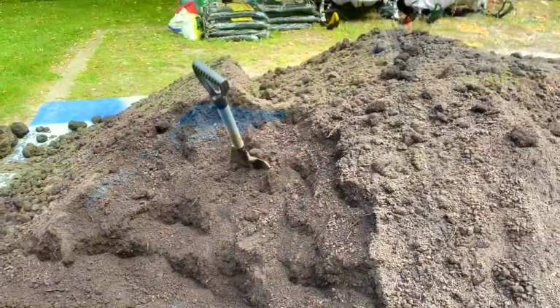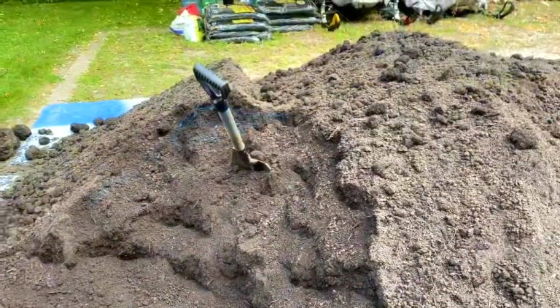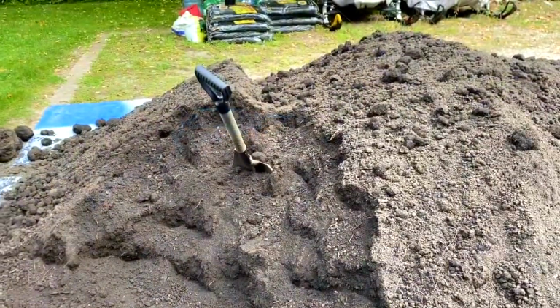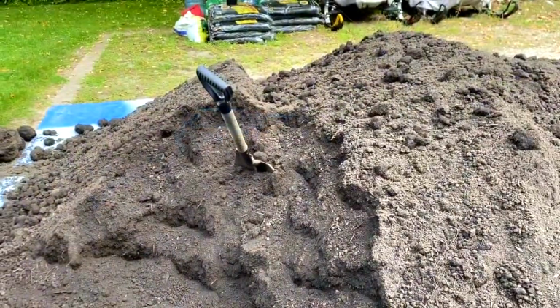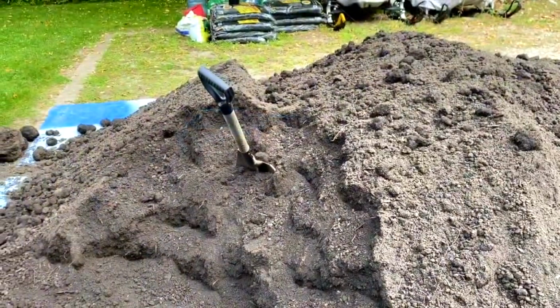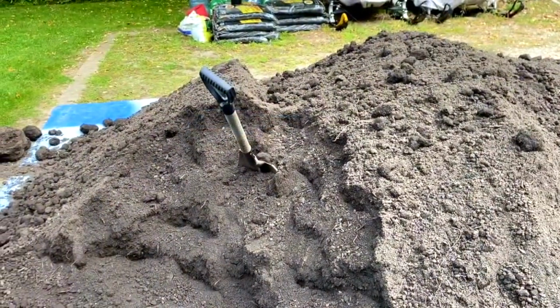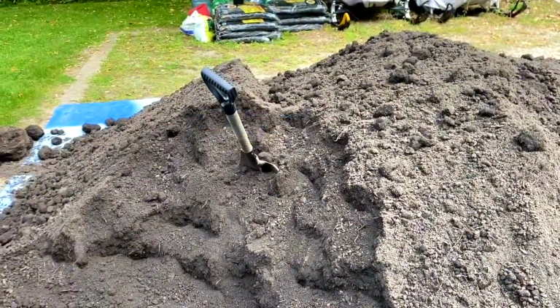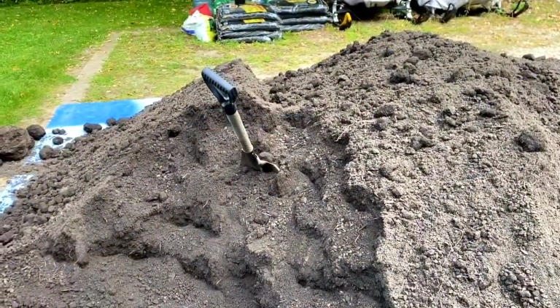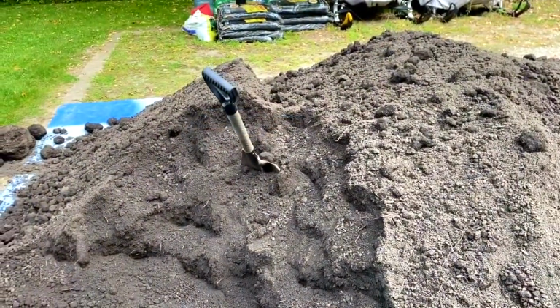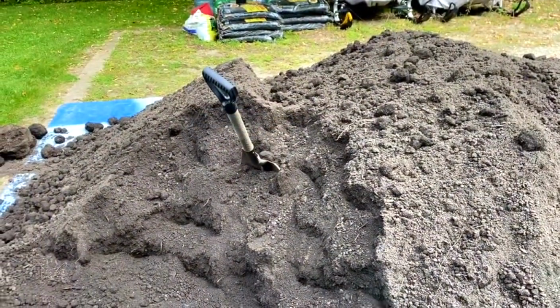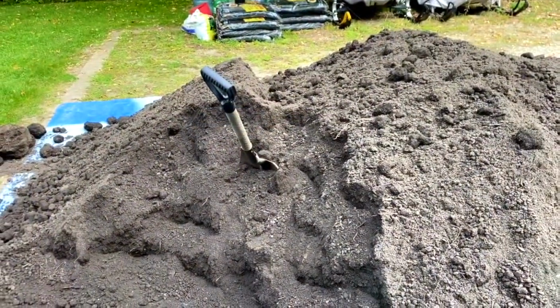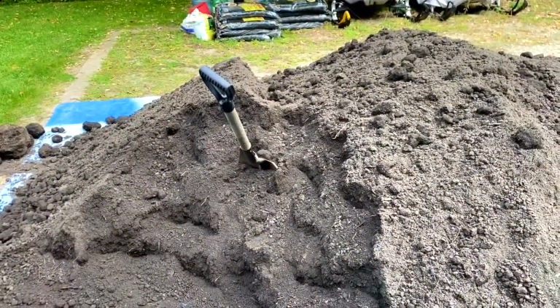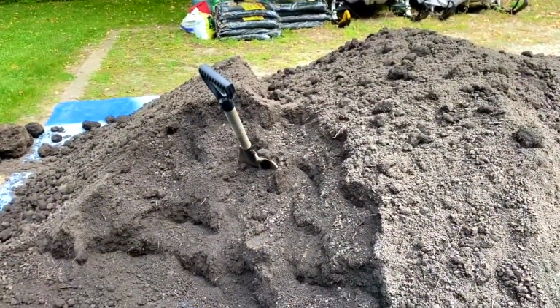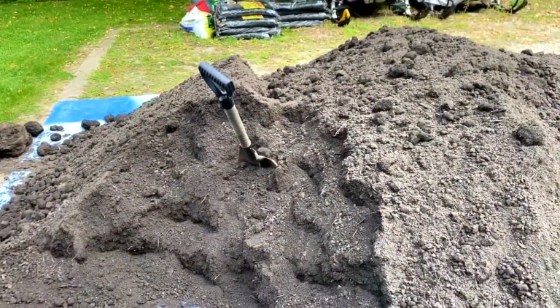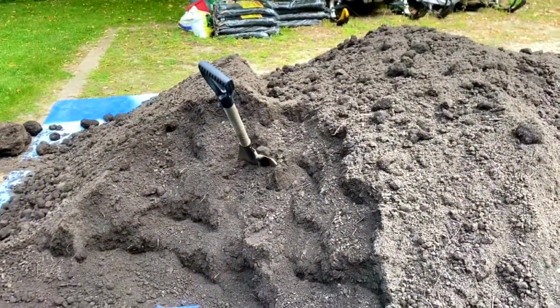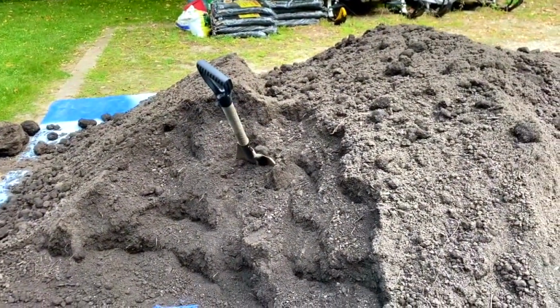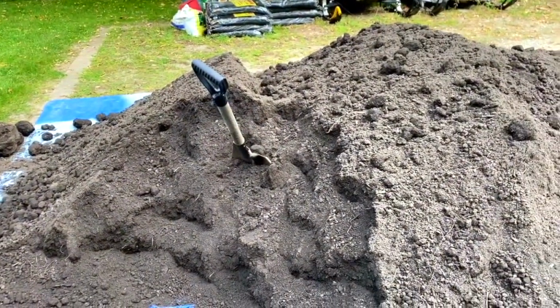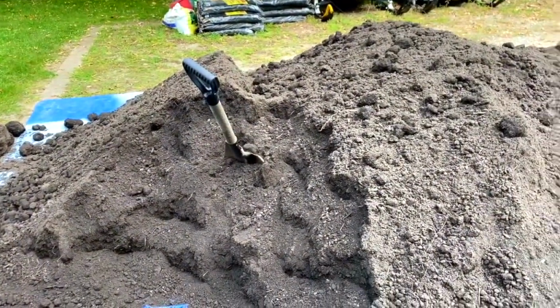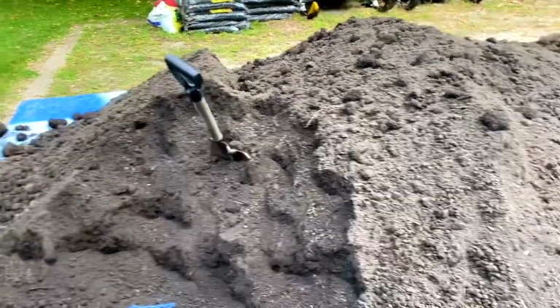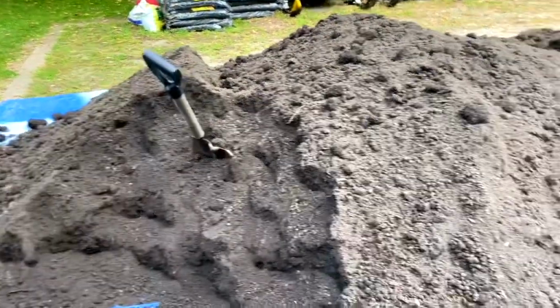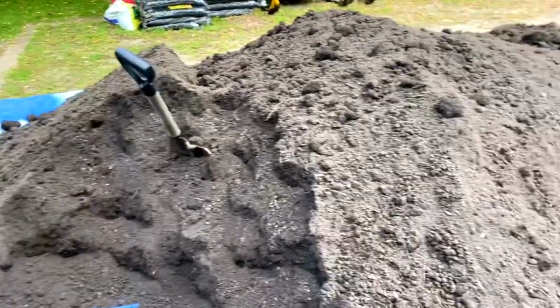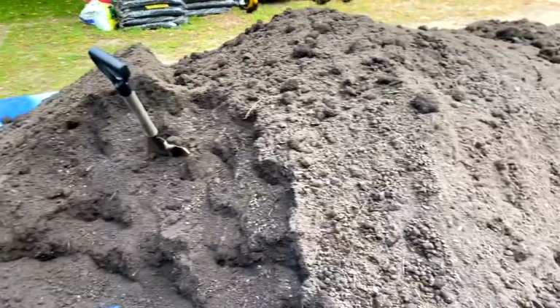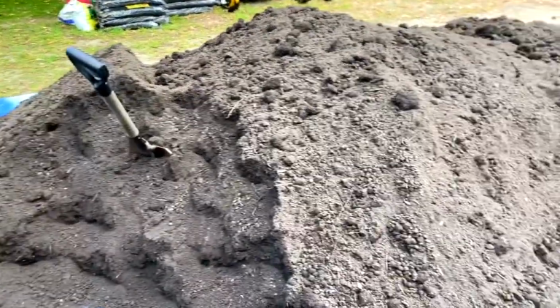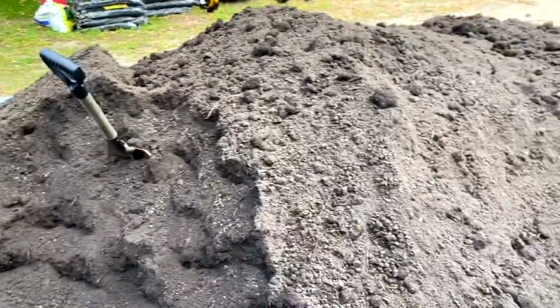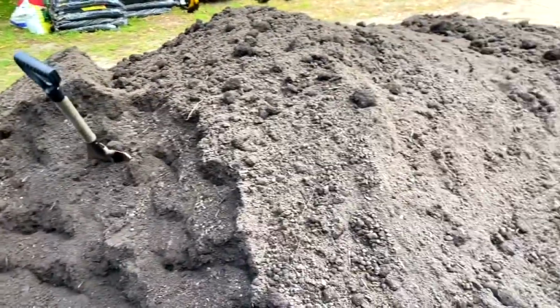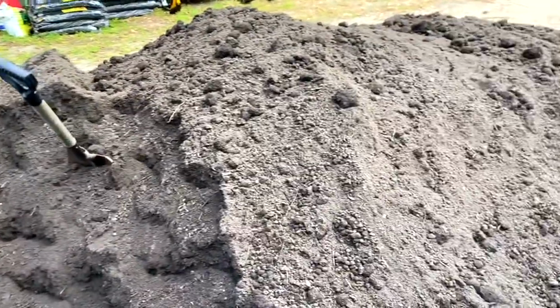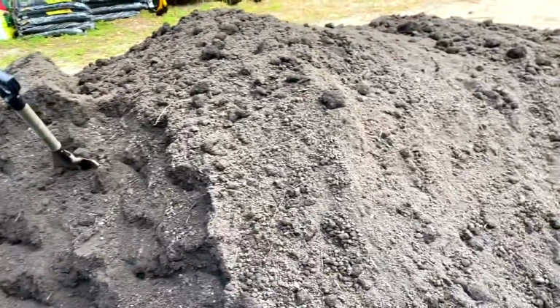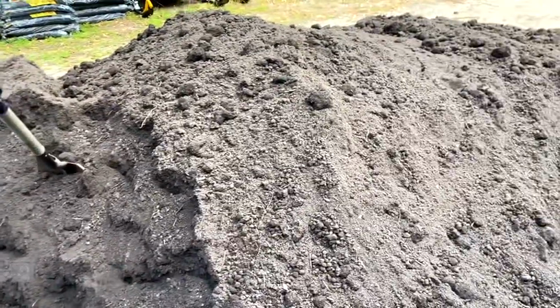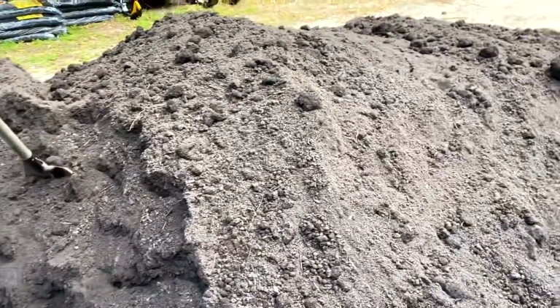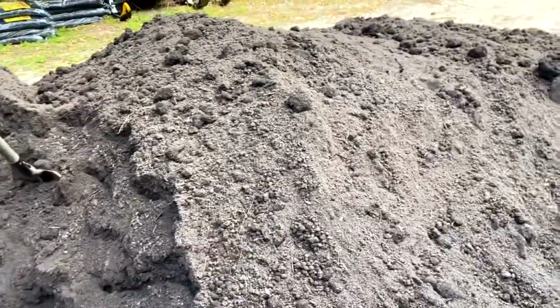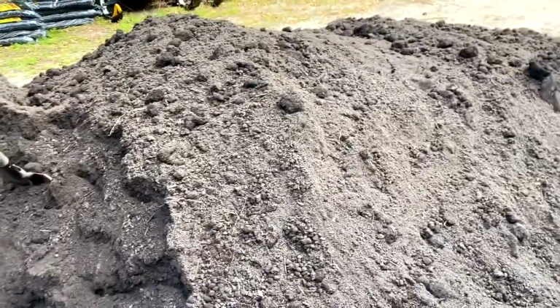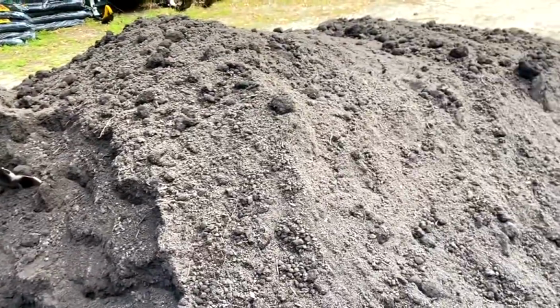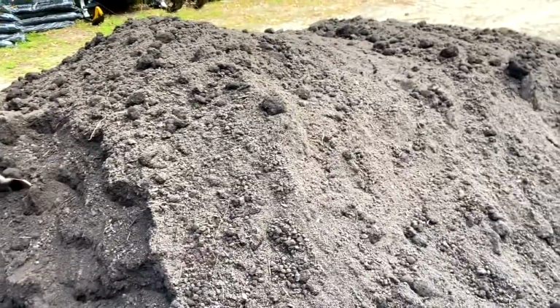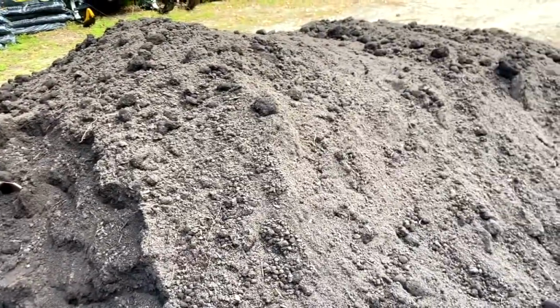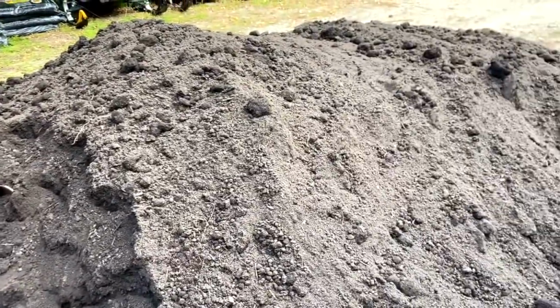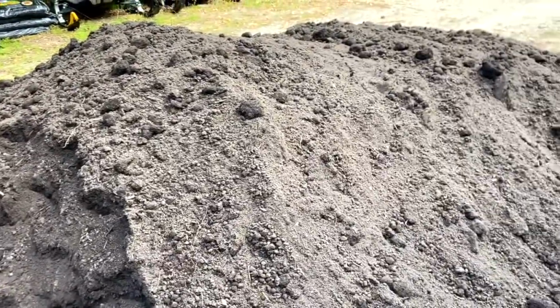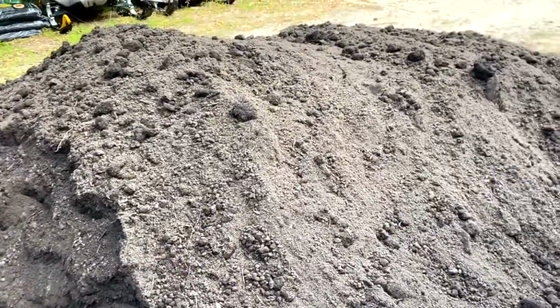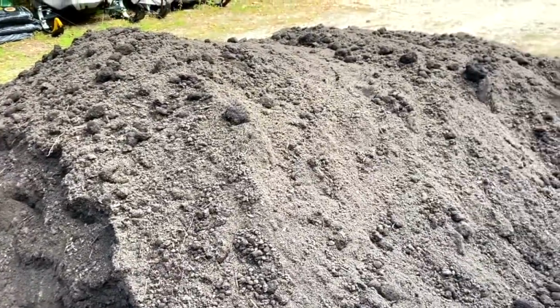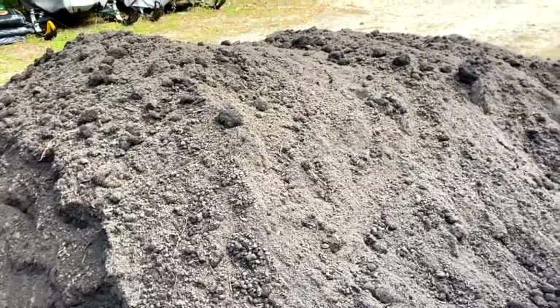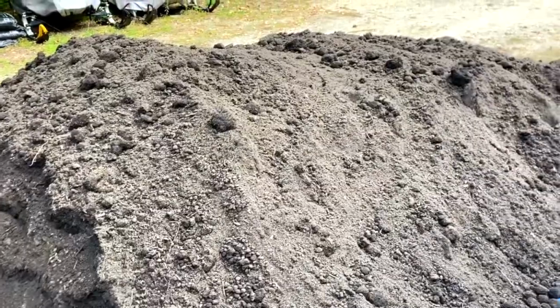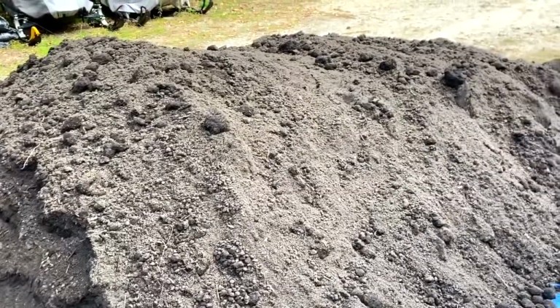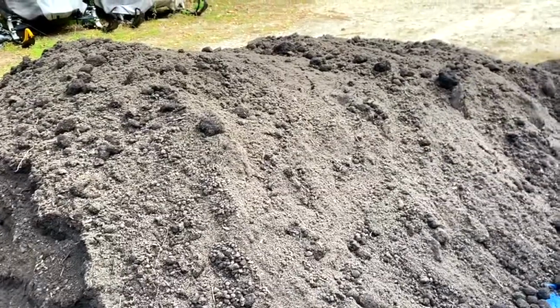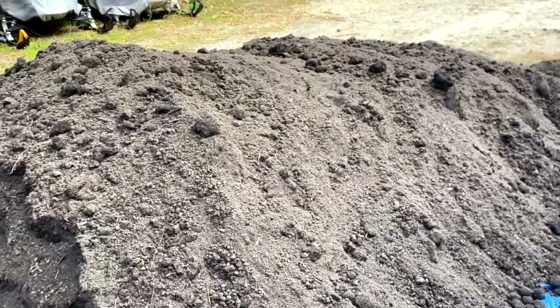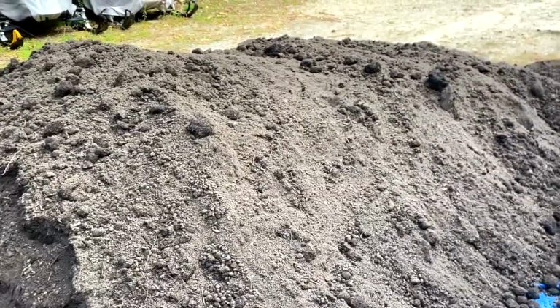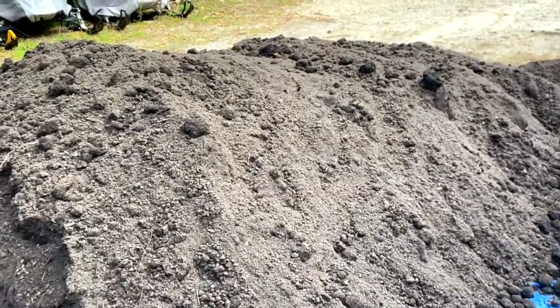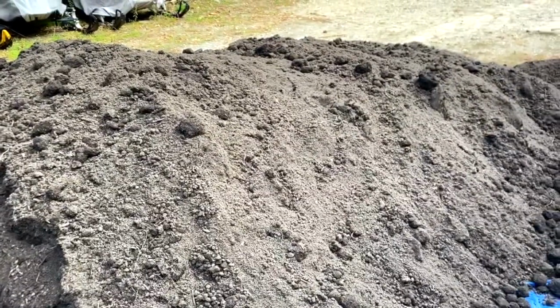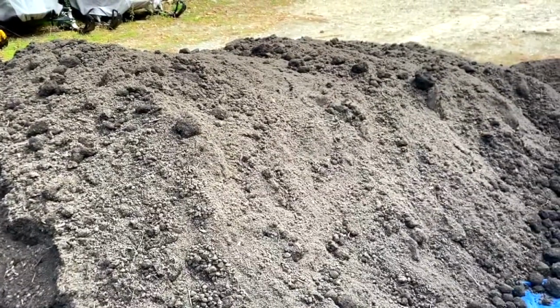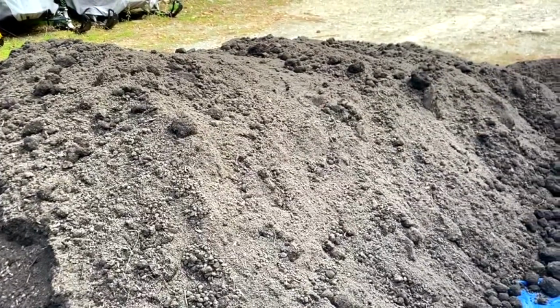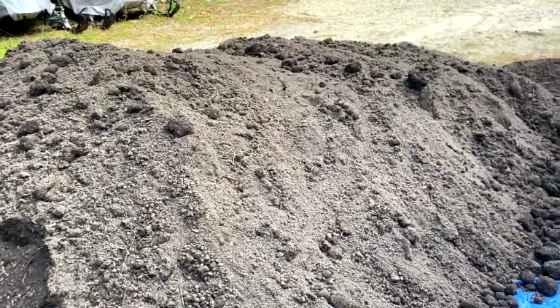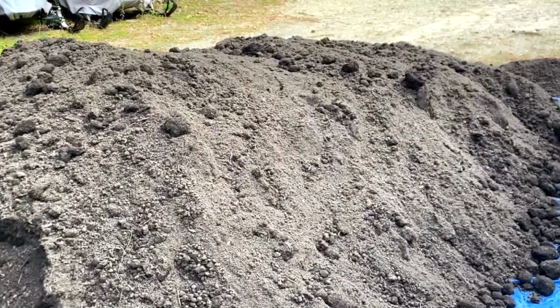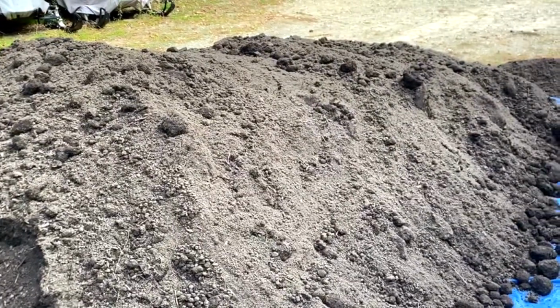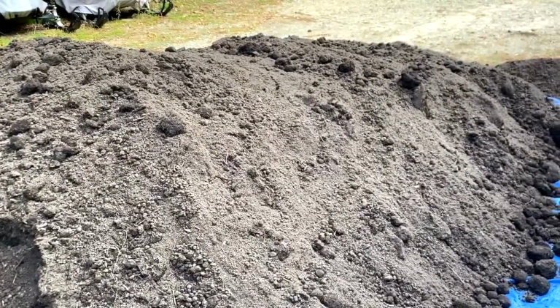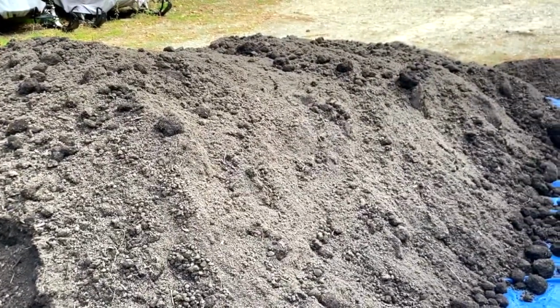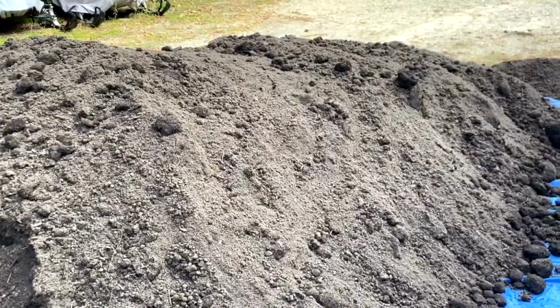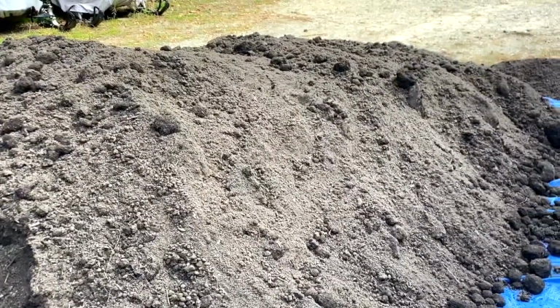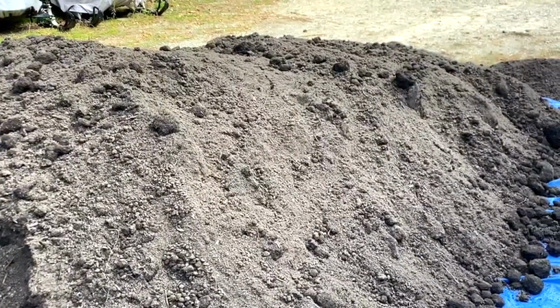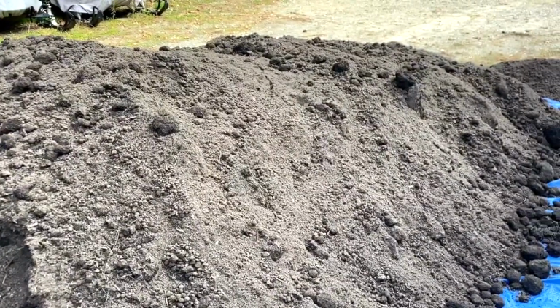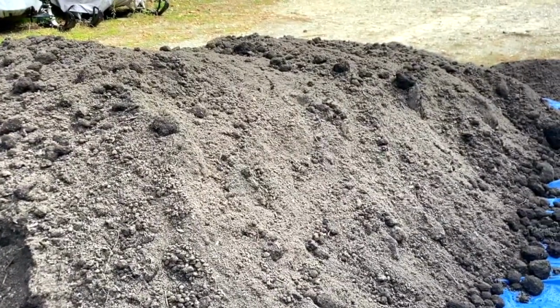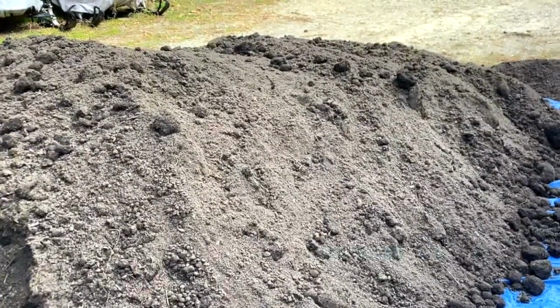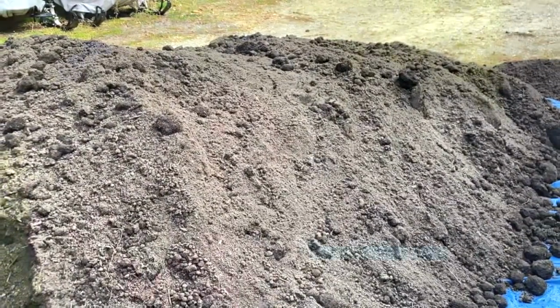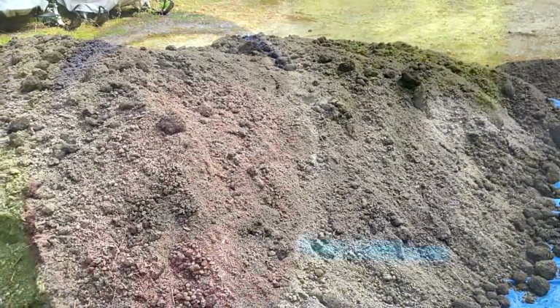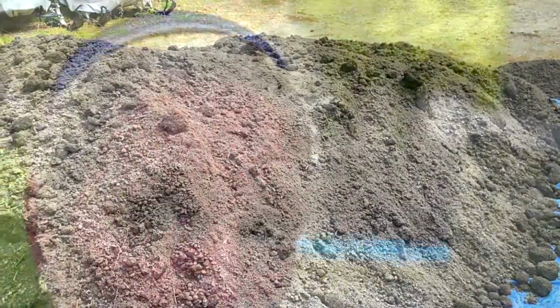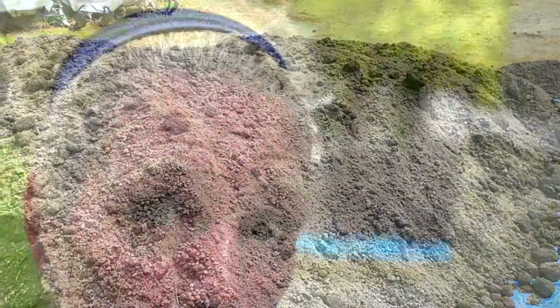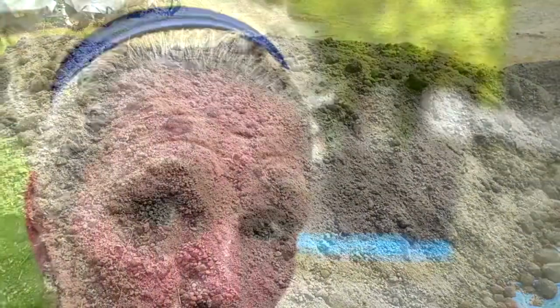One bed full and eight more to go - it's a lot of dirt still to move.